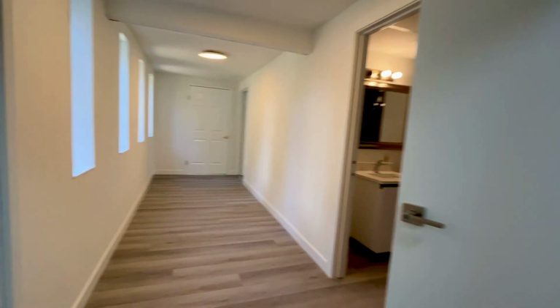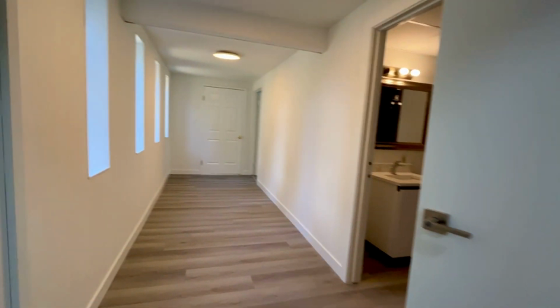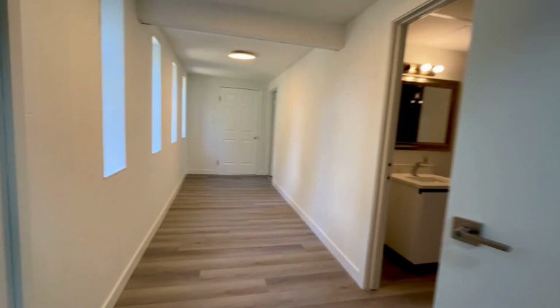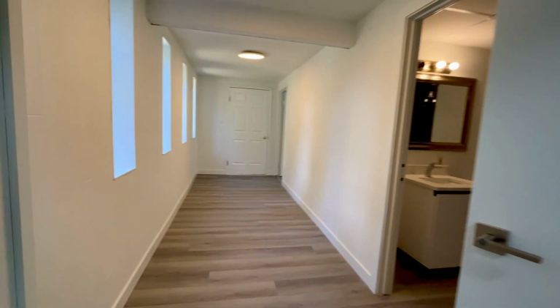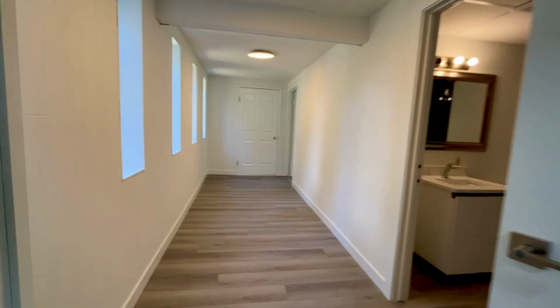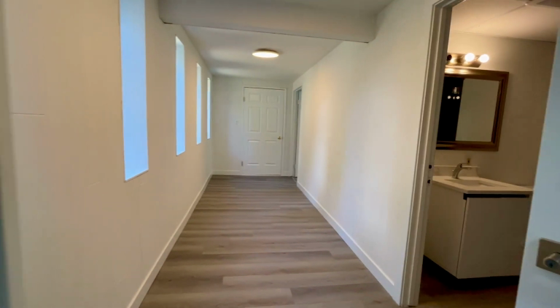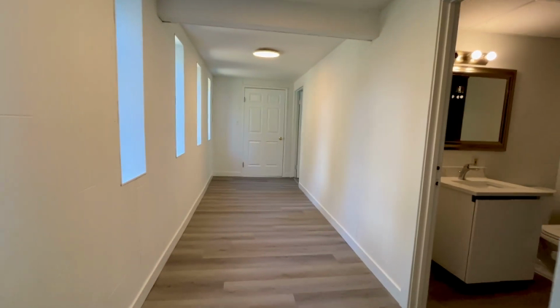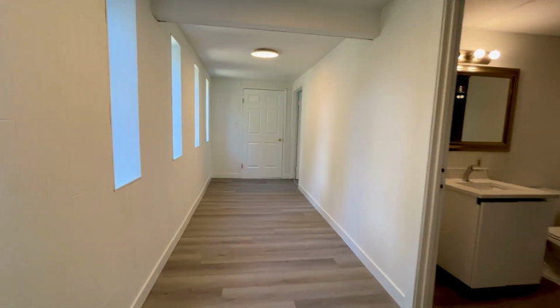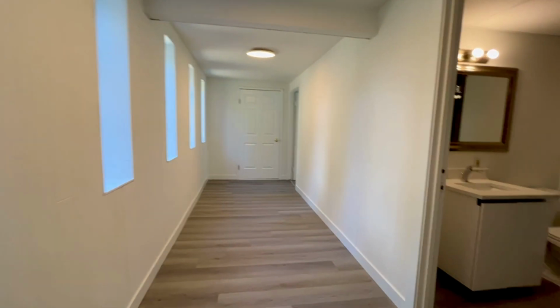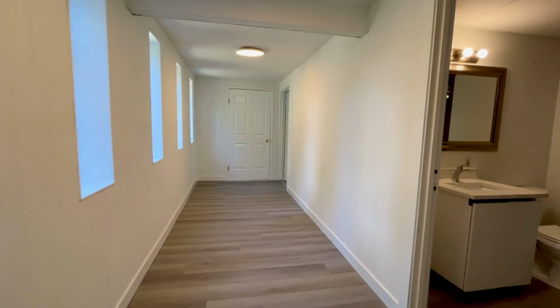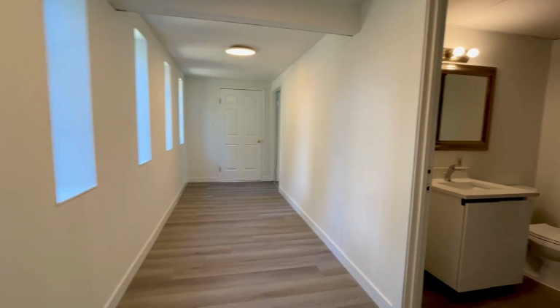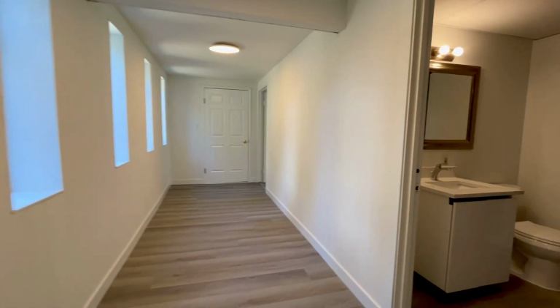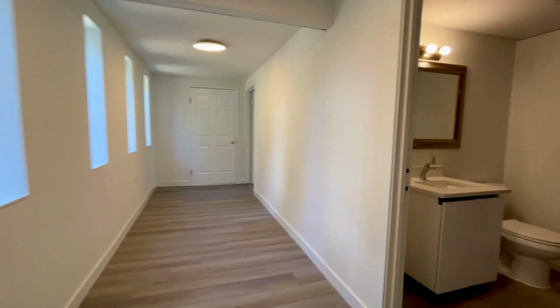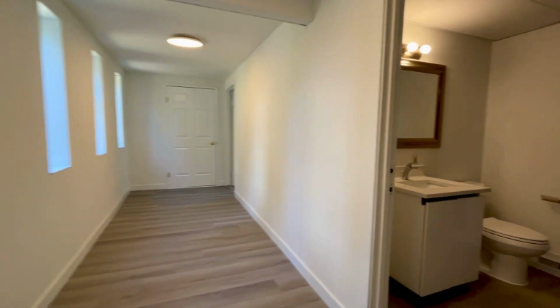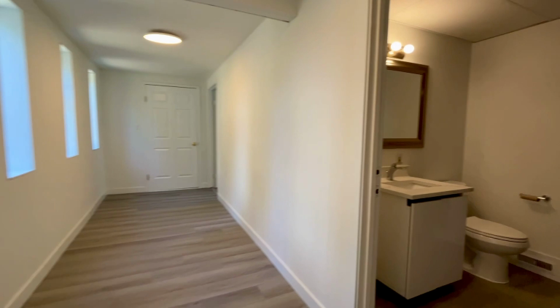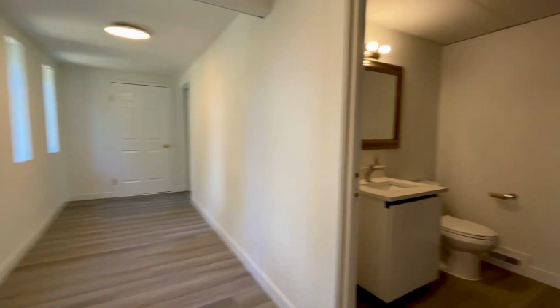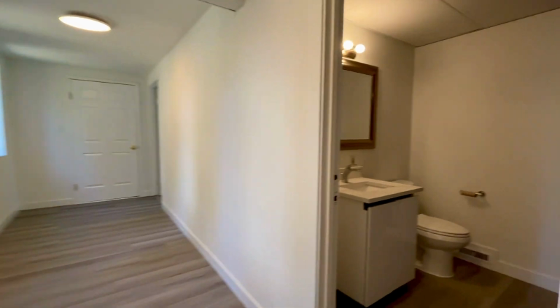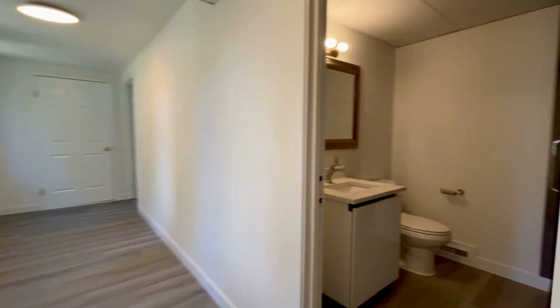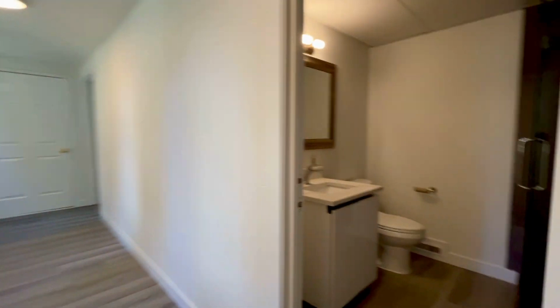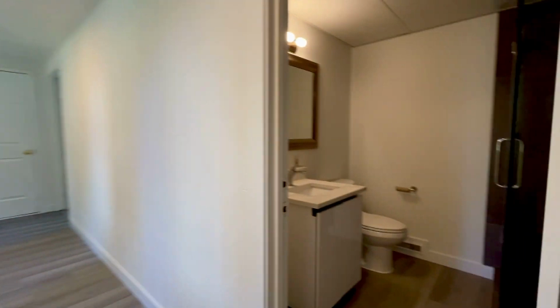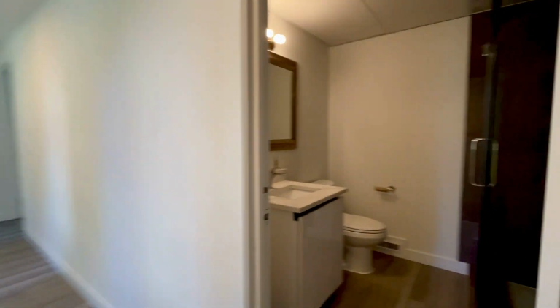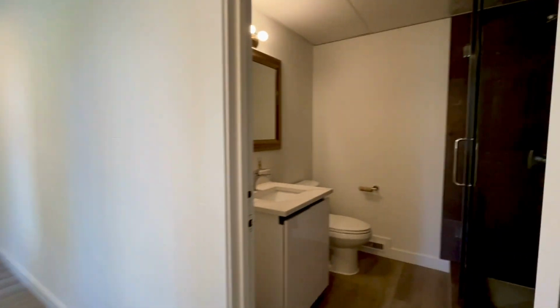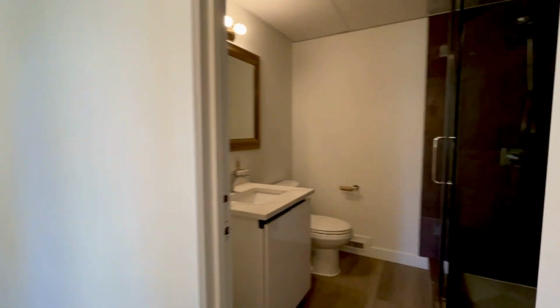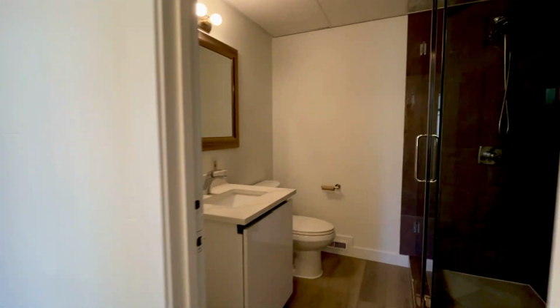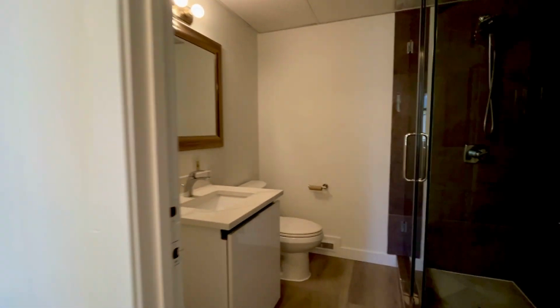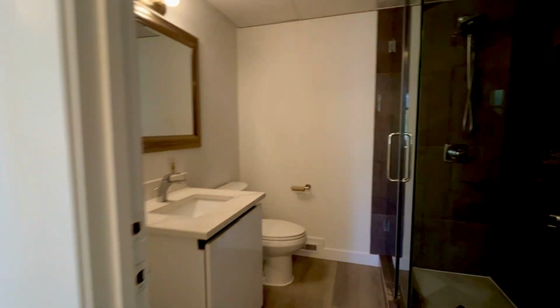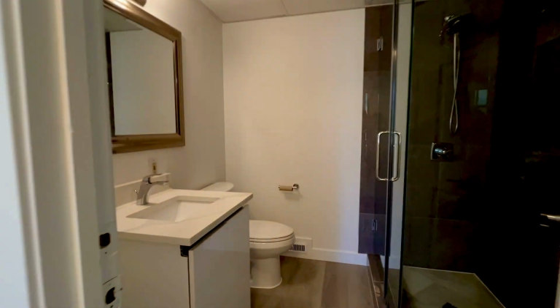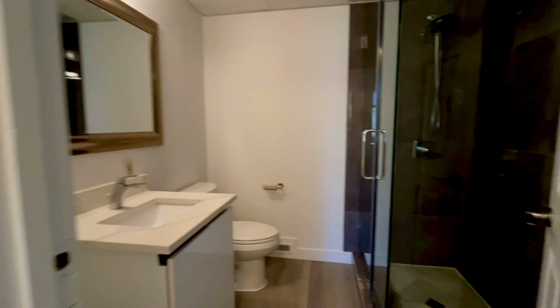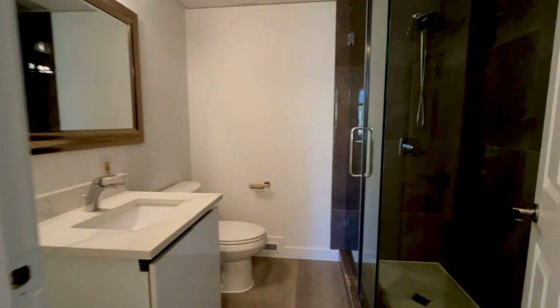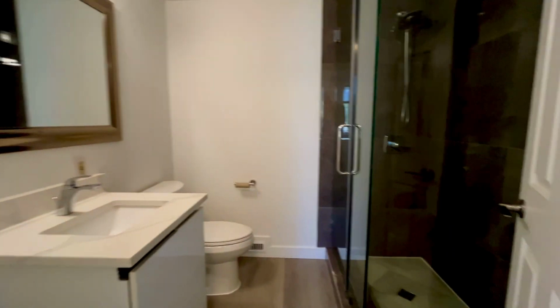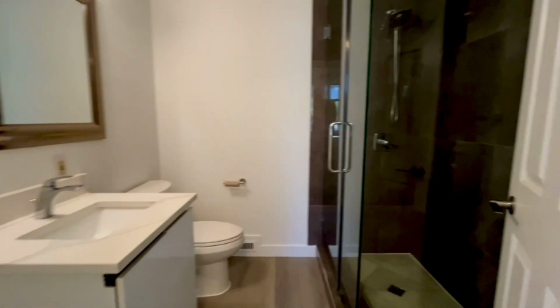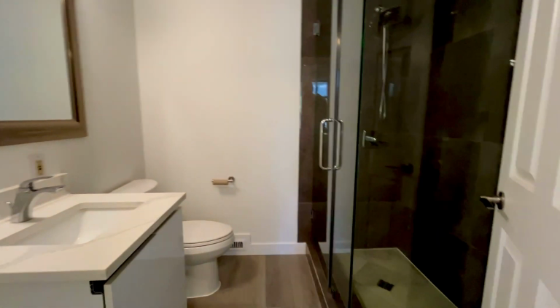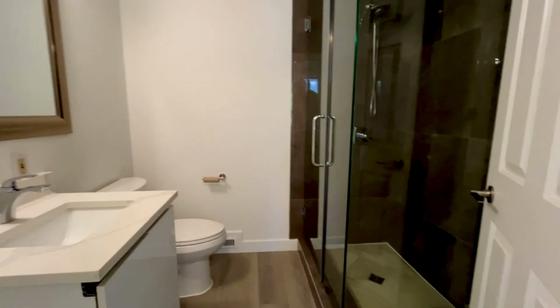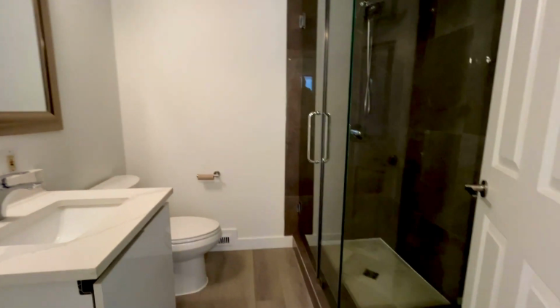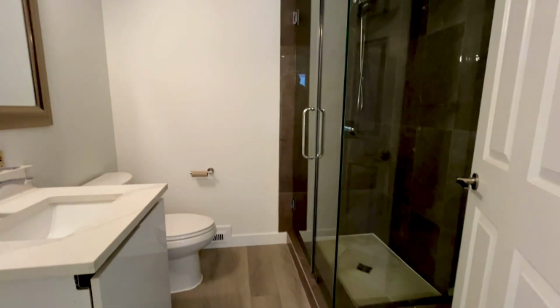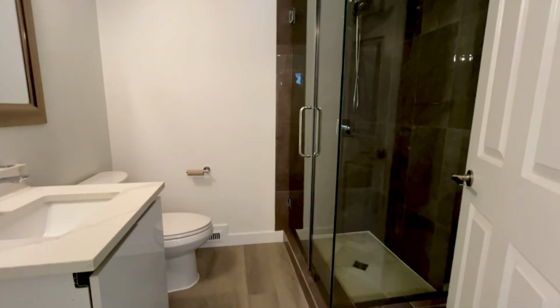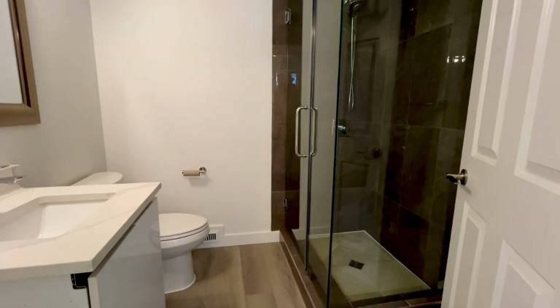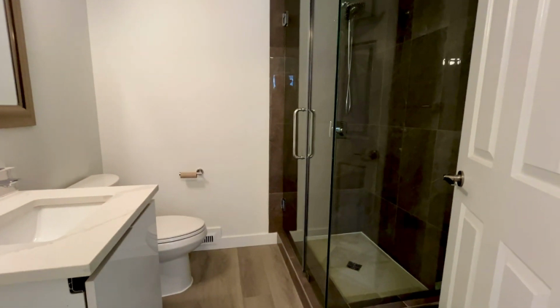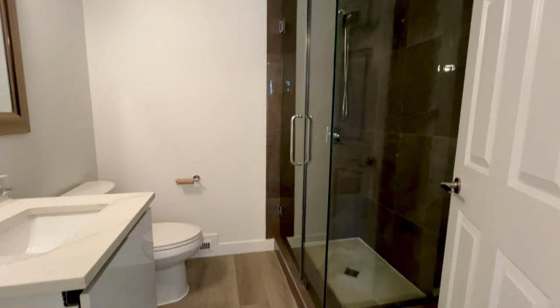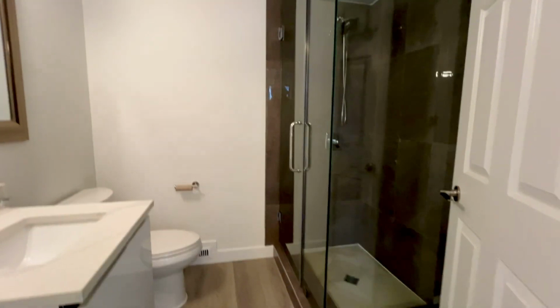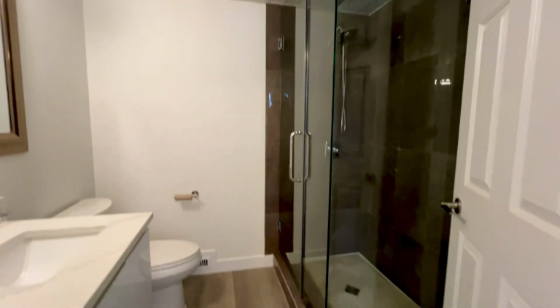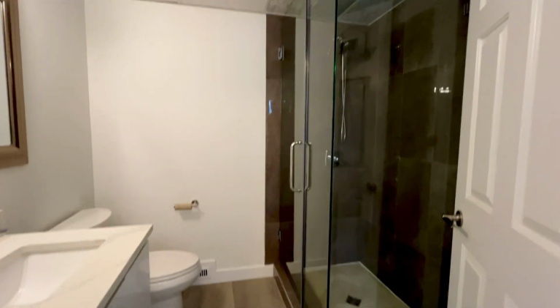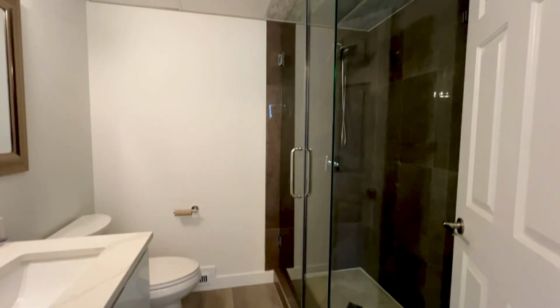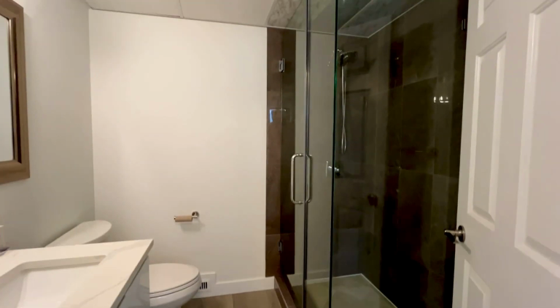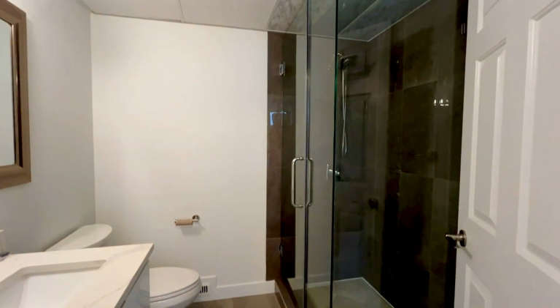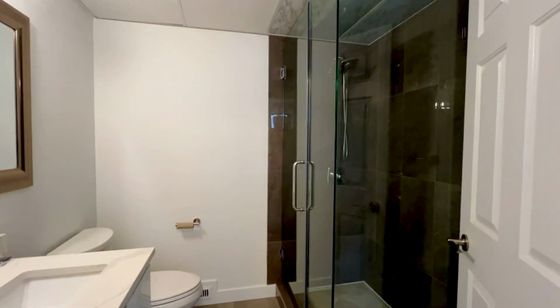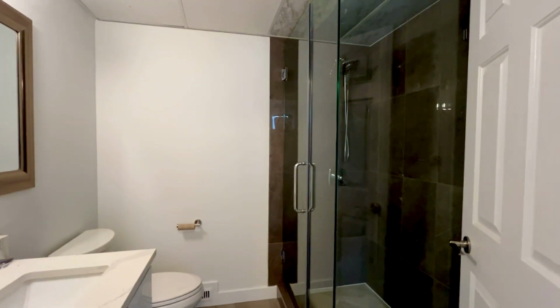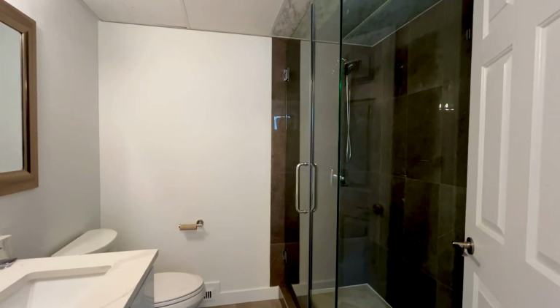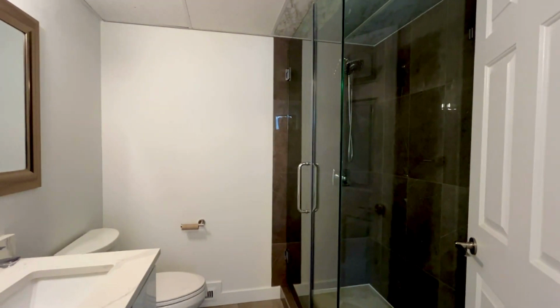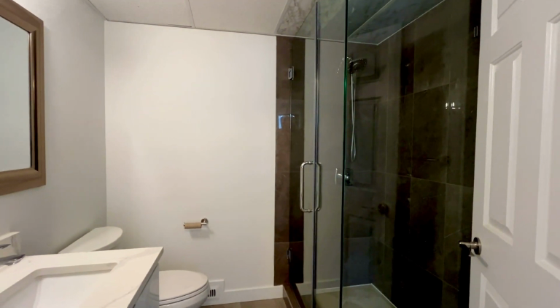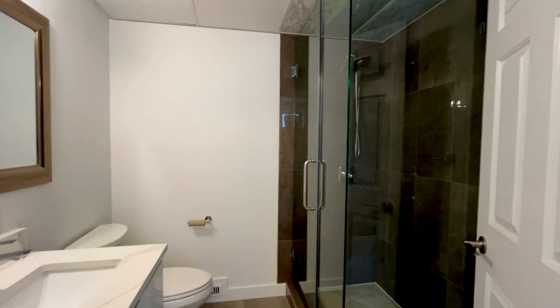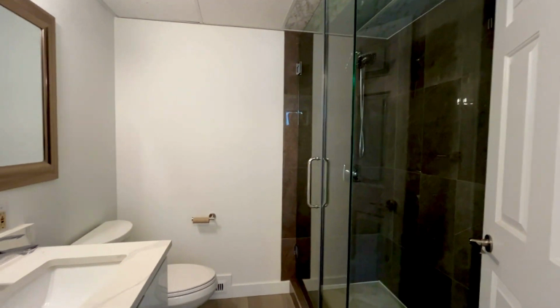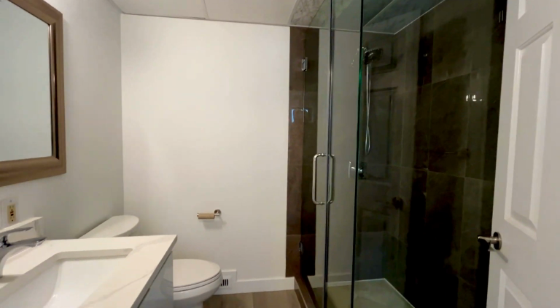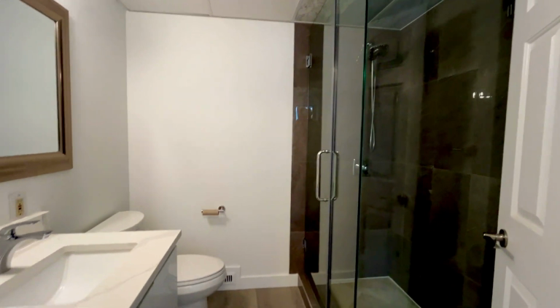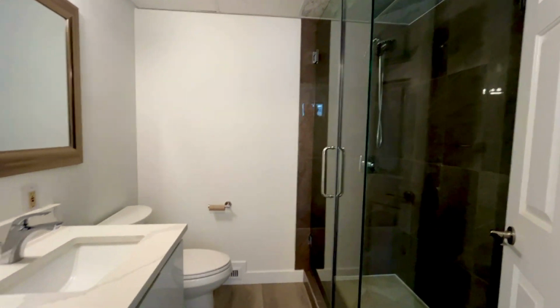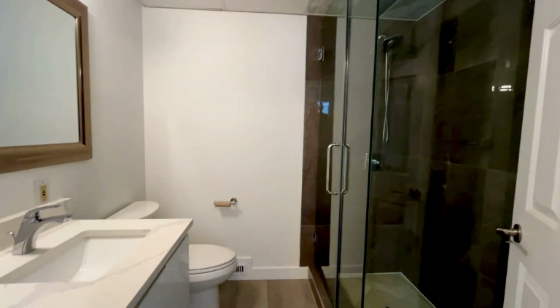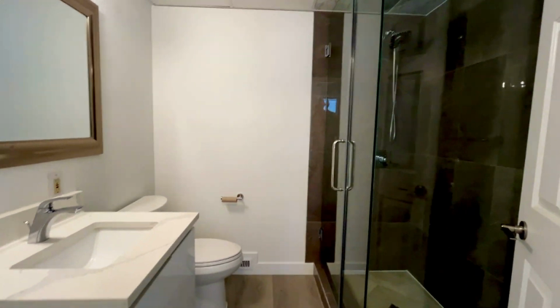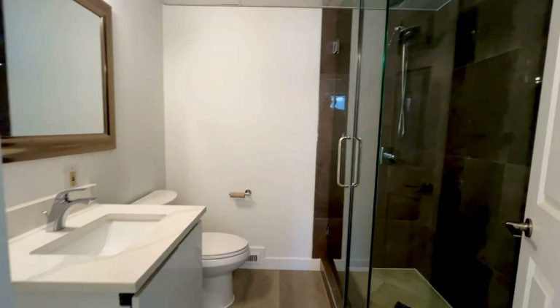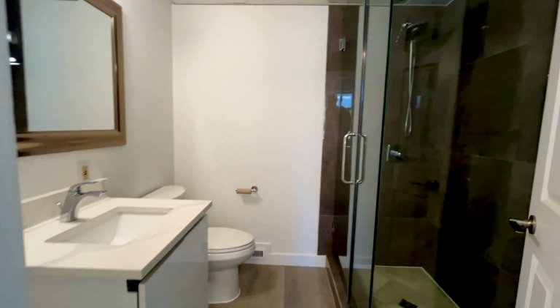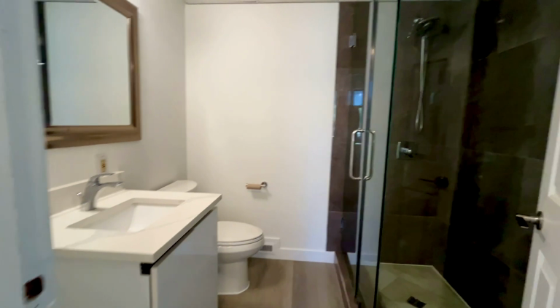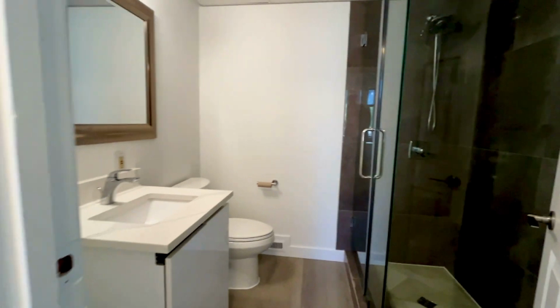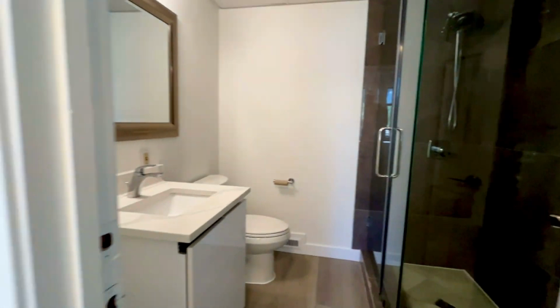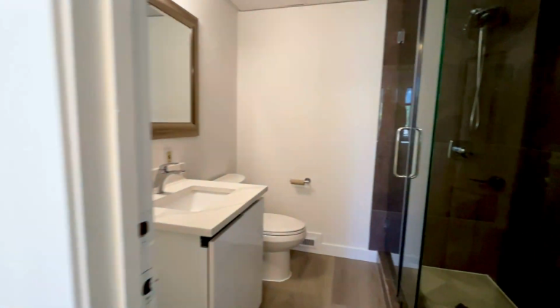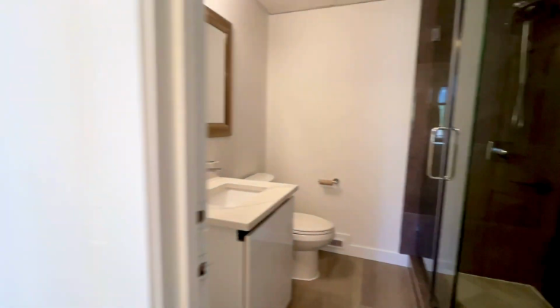Just come down the hallway, come into your second bathroom. Fully renovated.